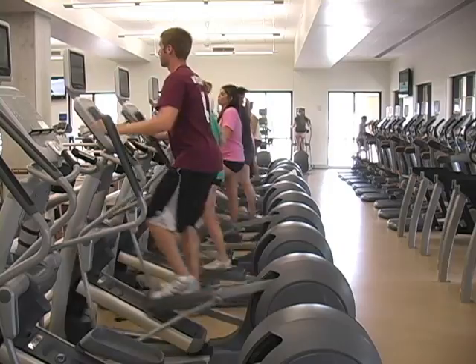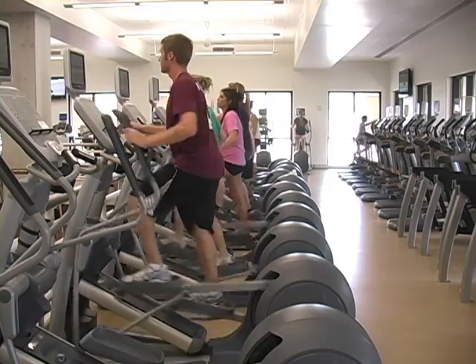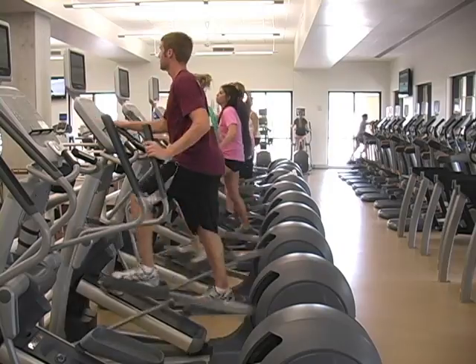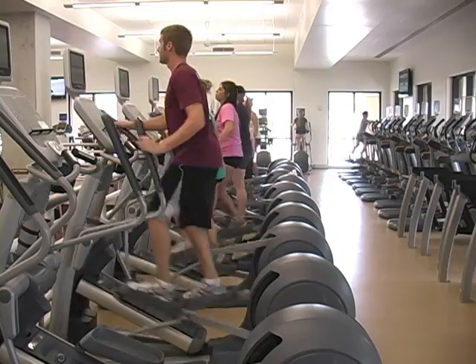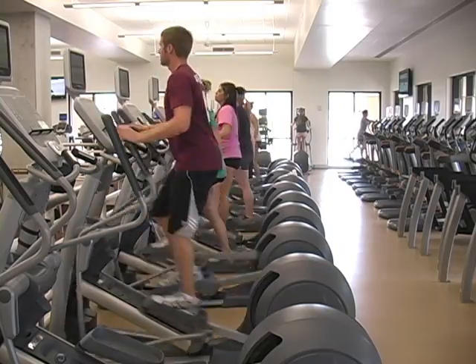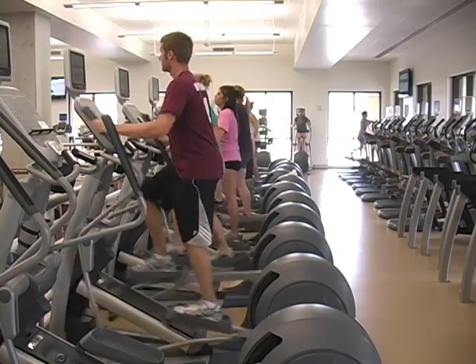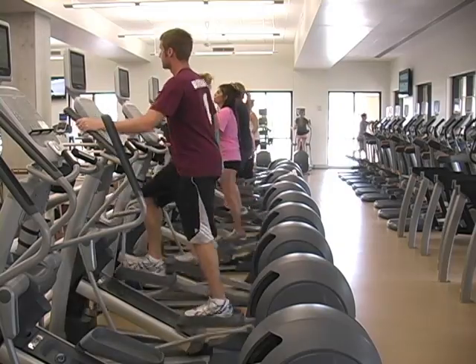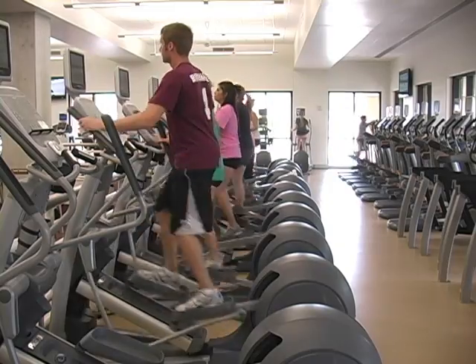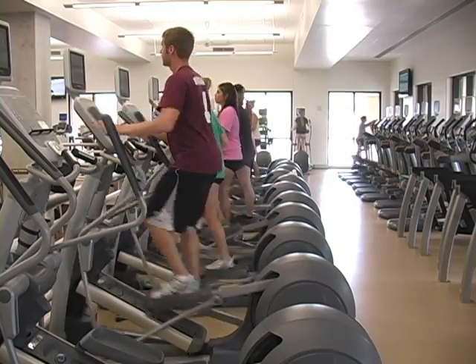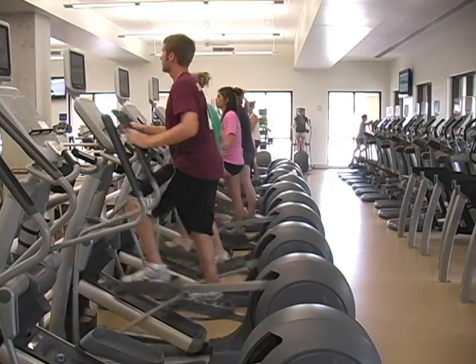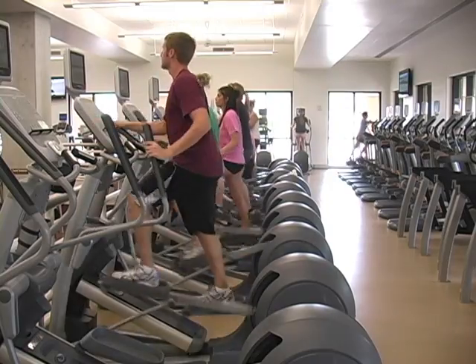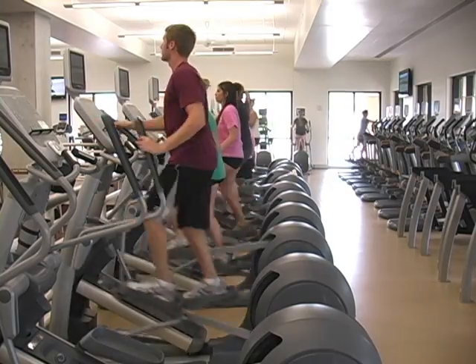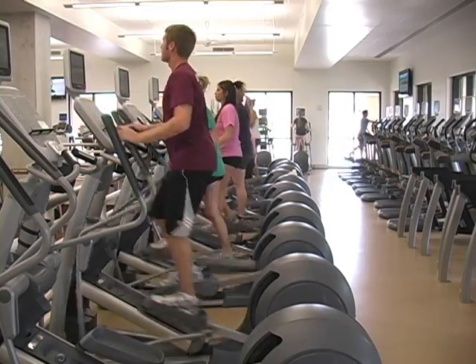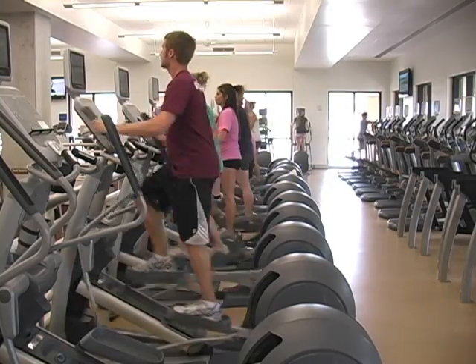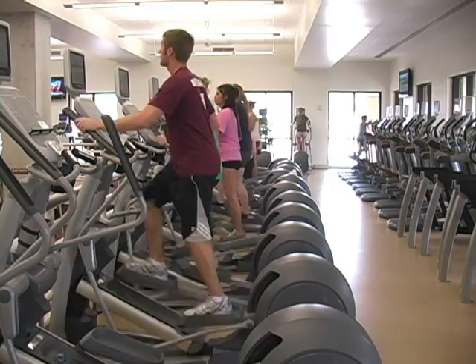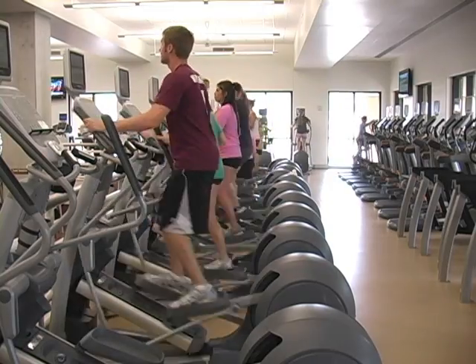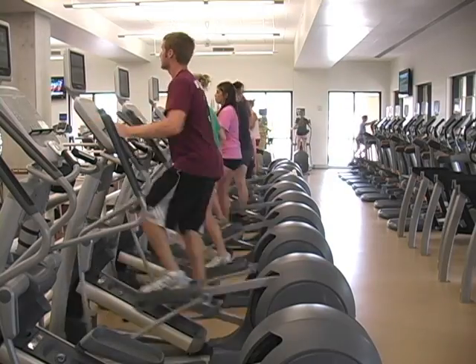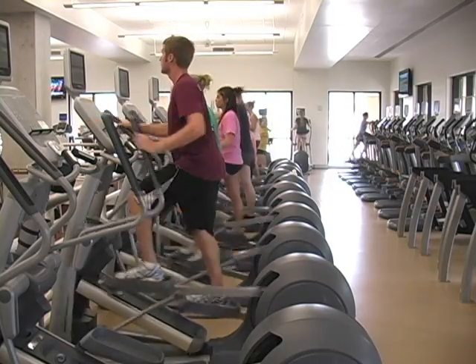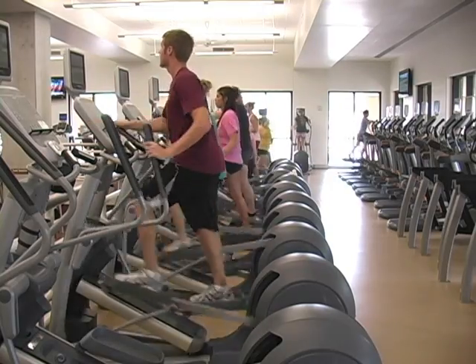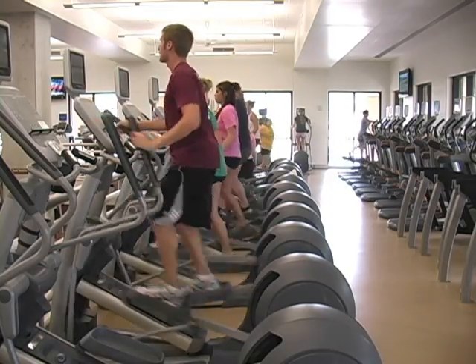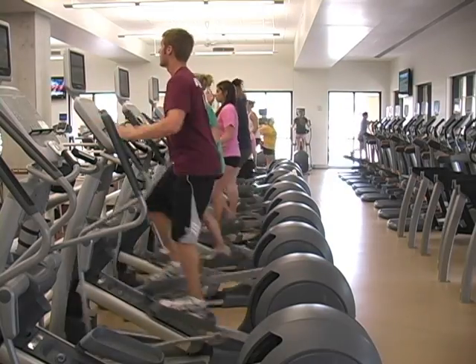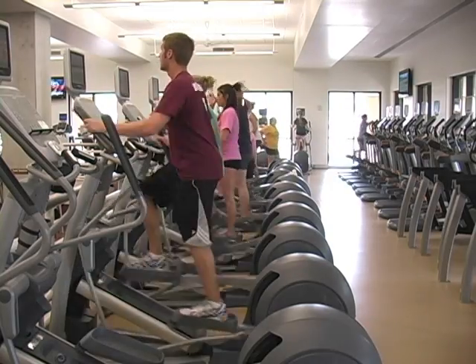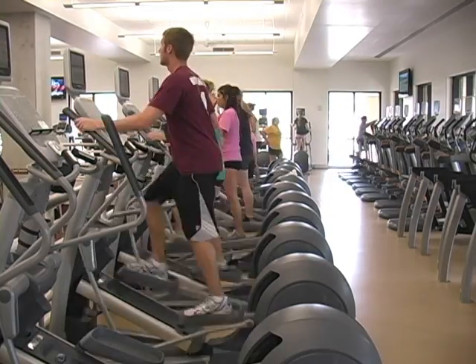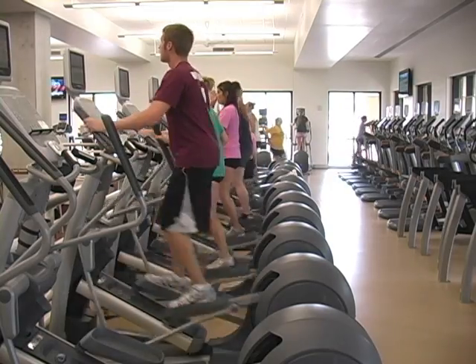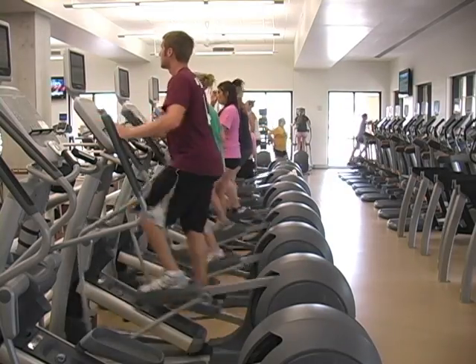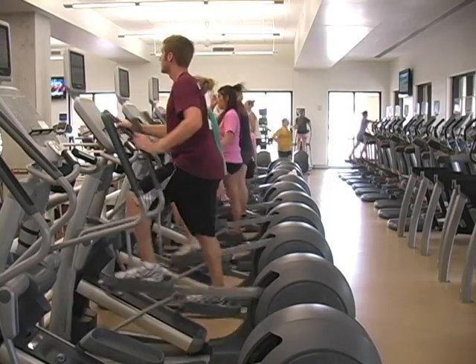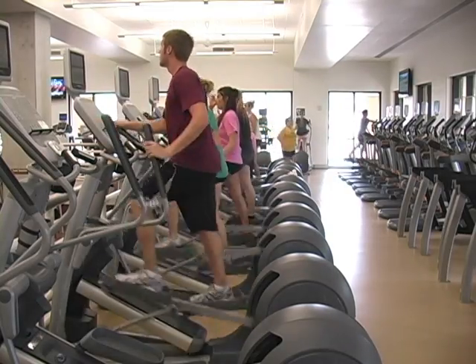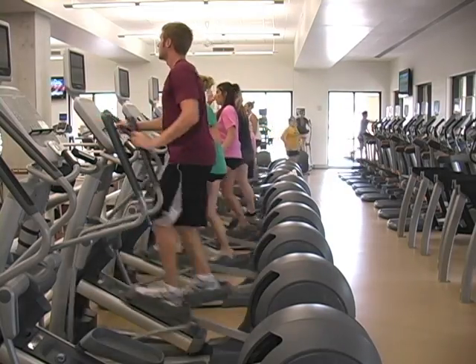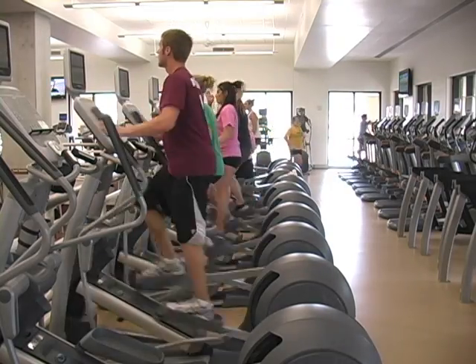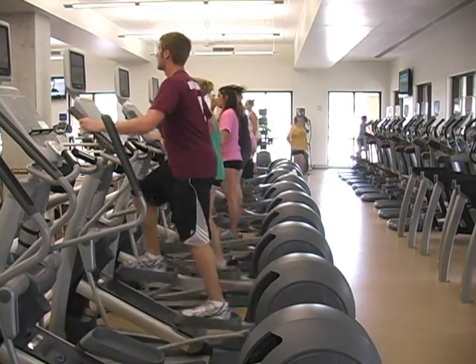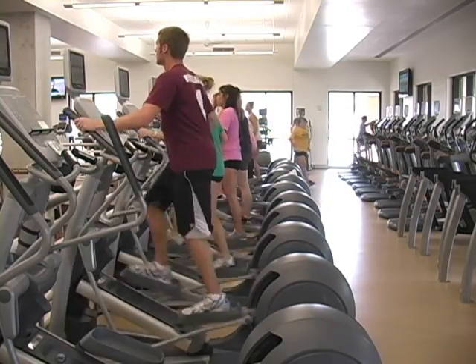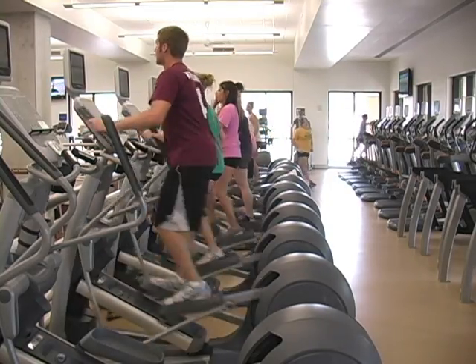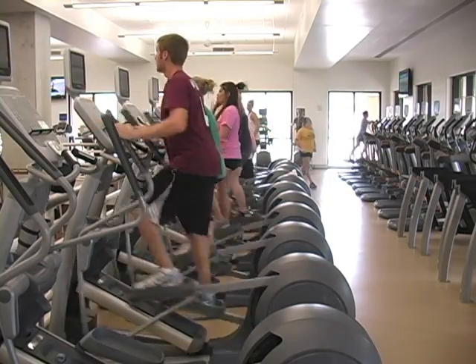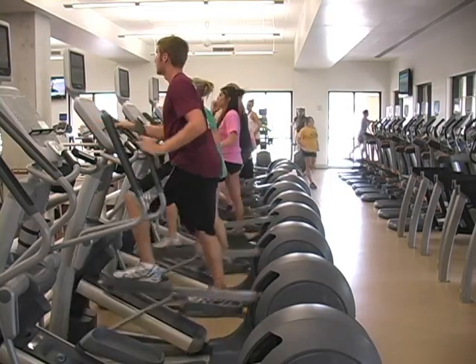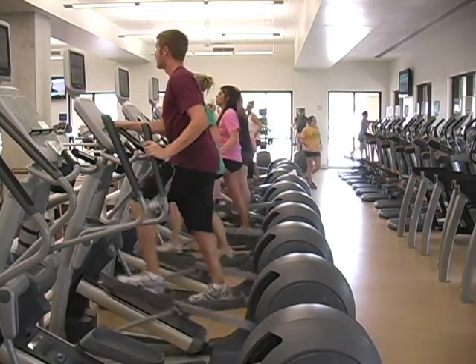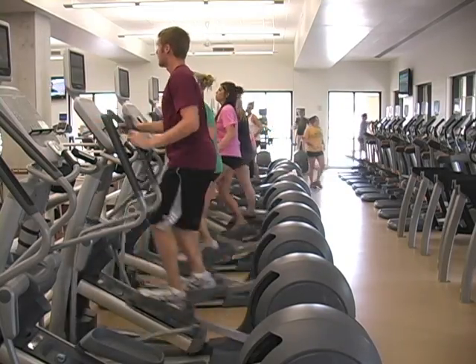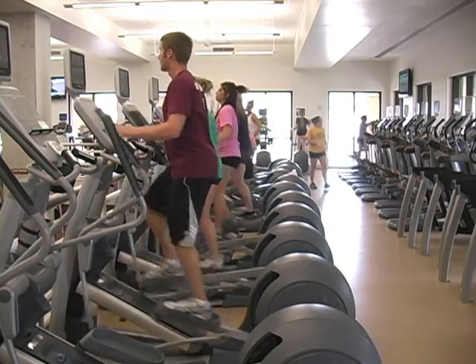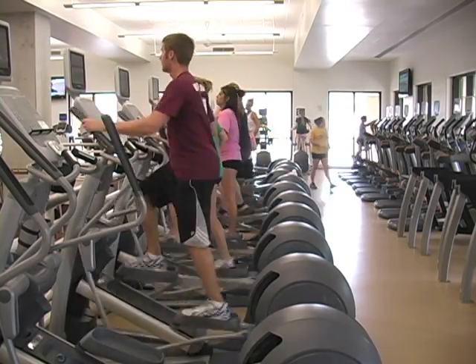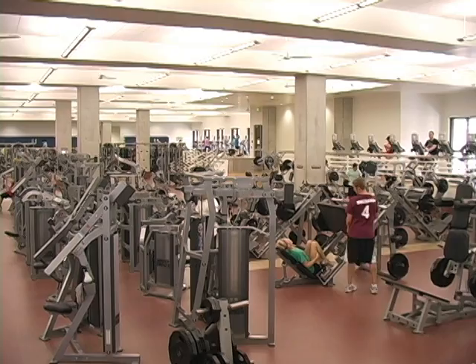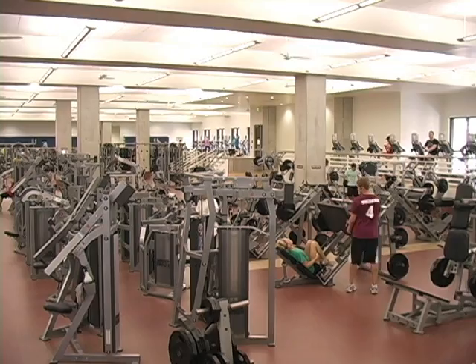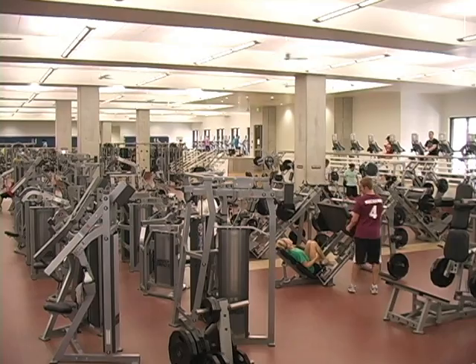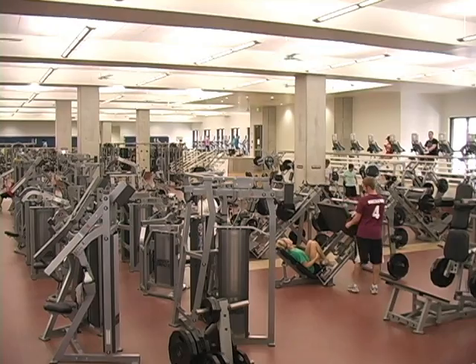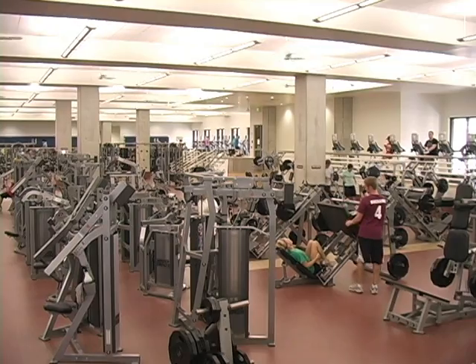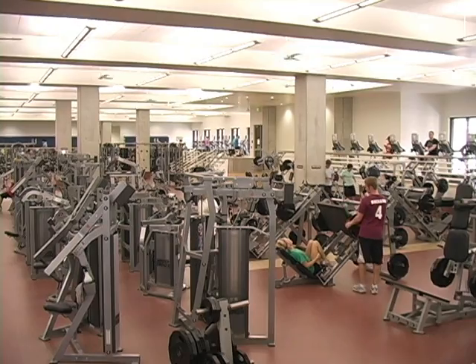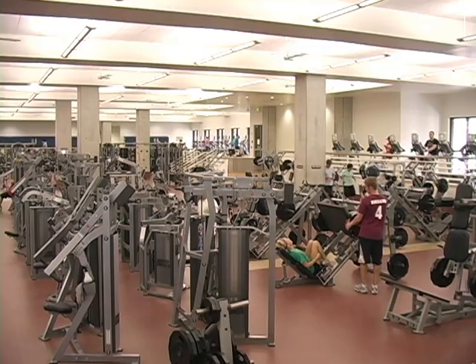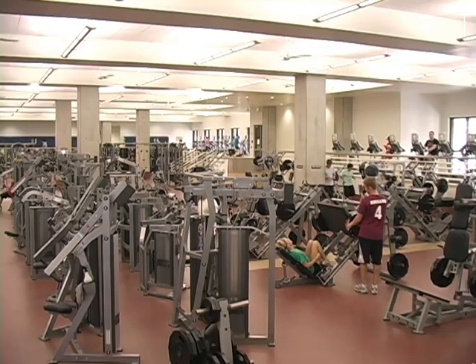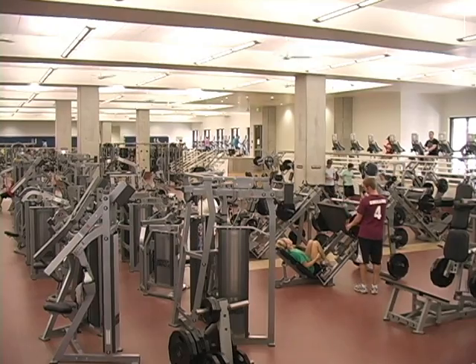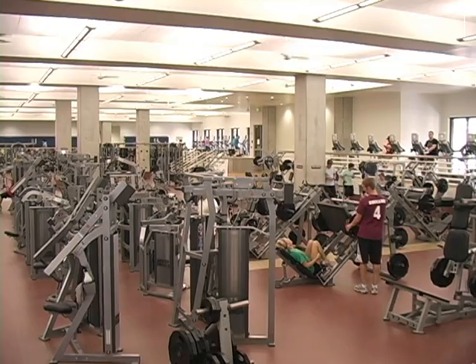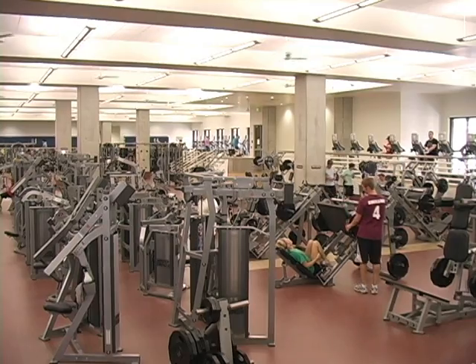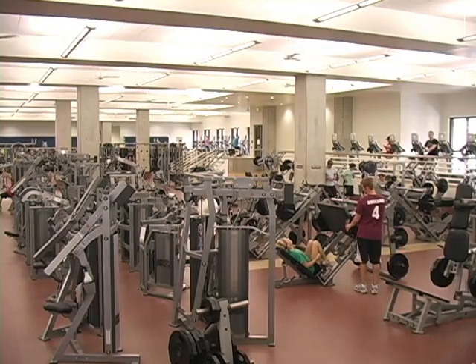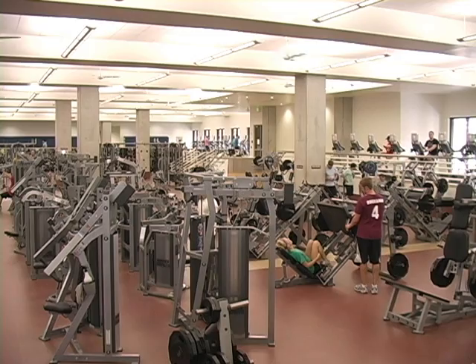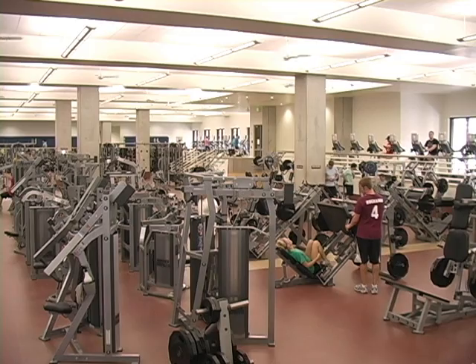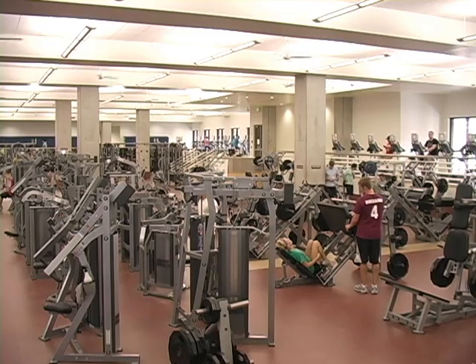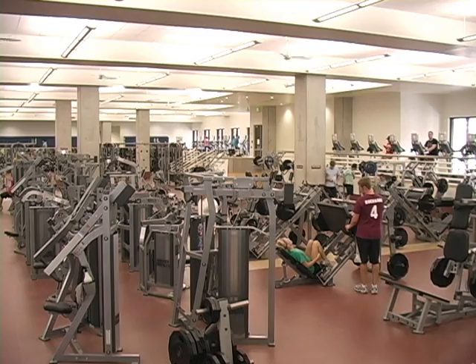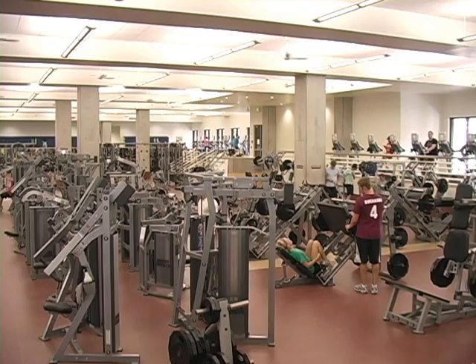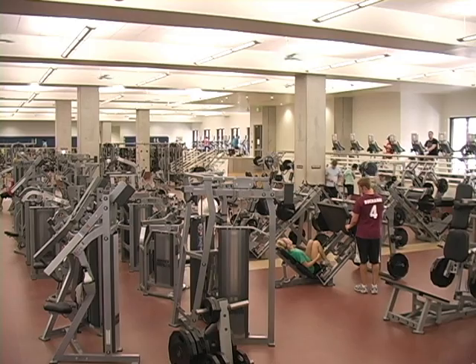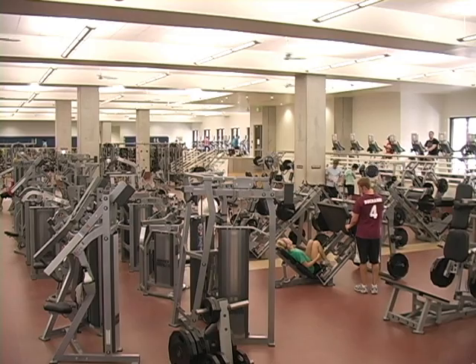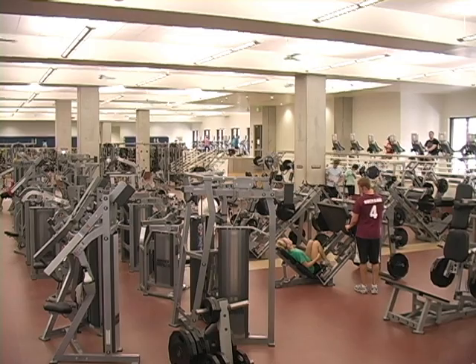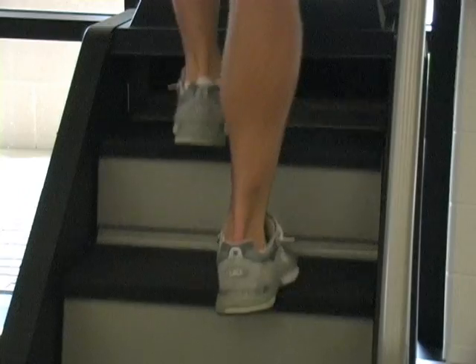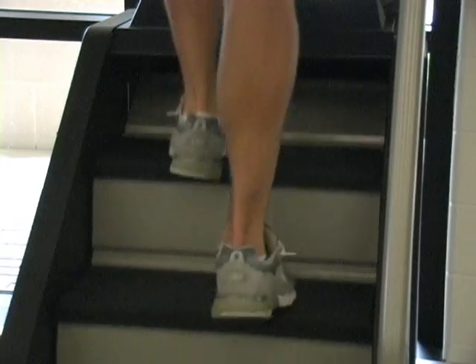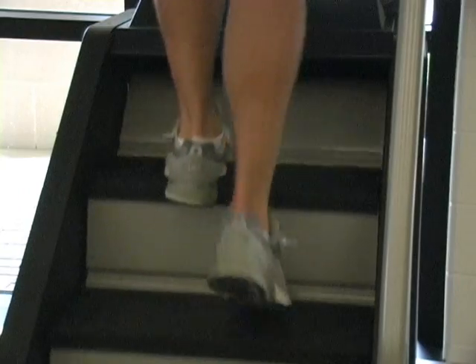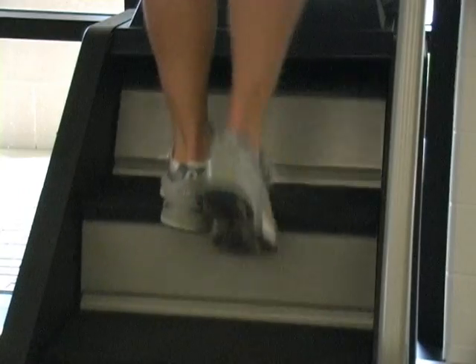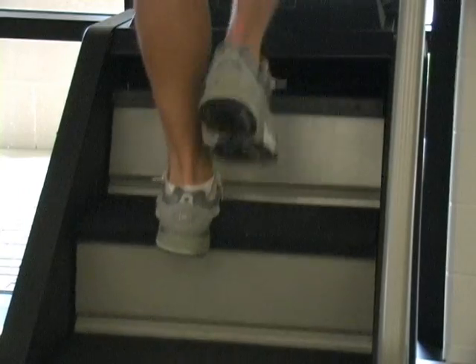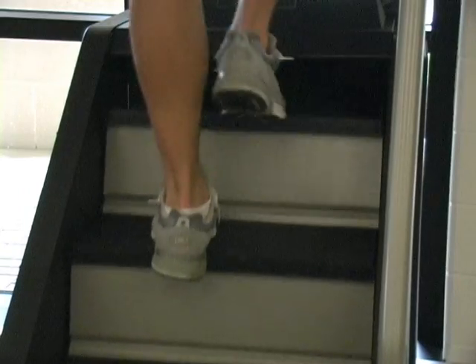The university hopes to eventually retrofit all 100 of the cardio machines at the rec center with the RE-REV system.